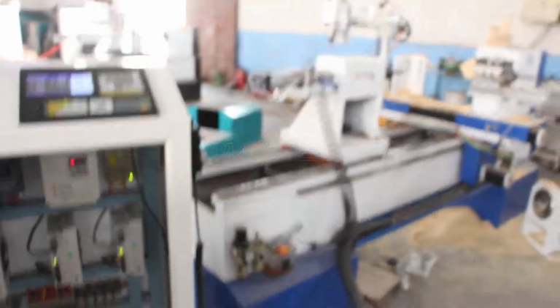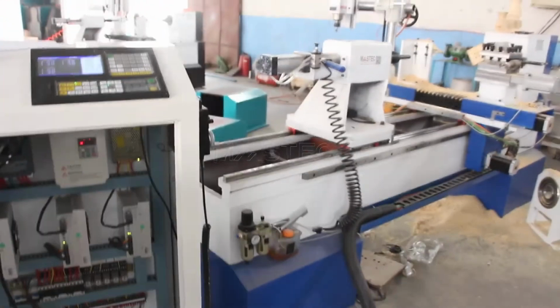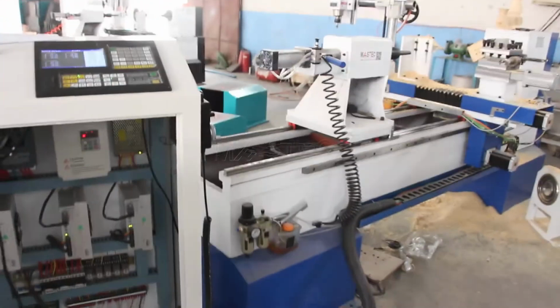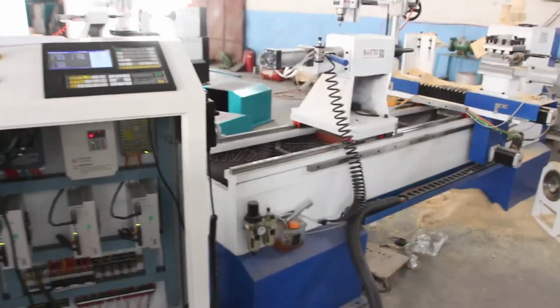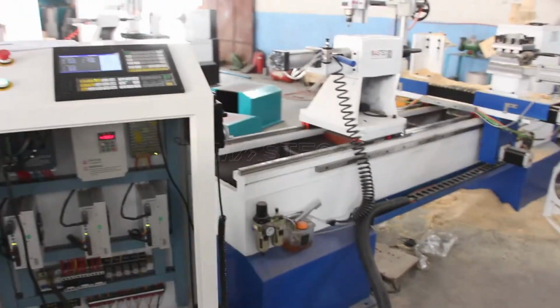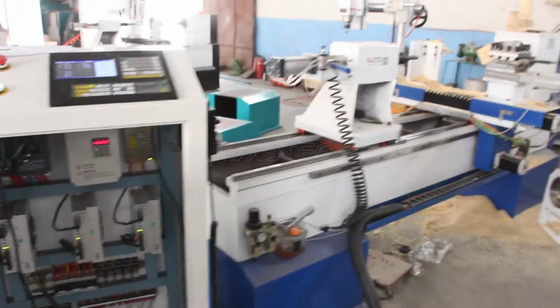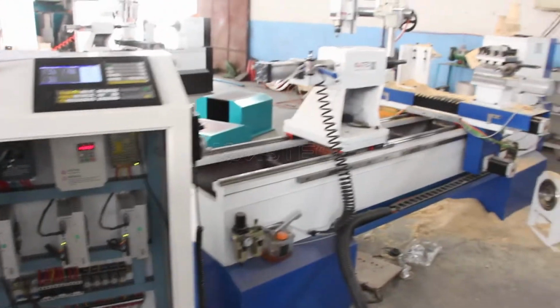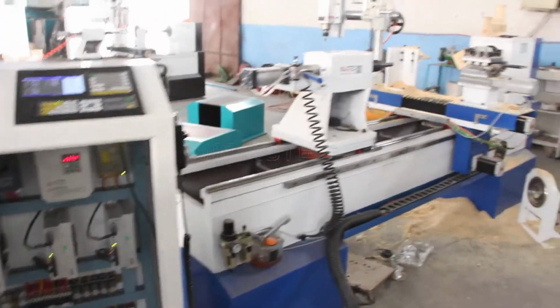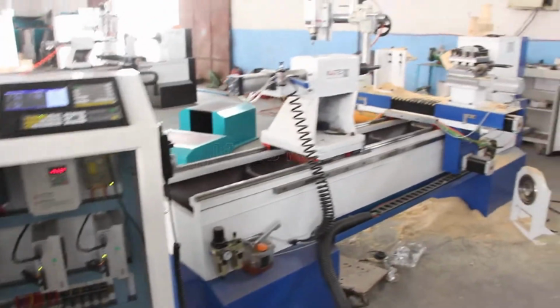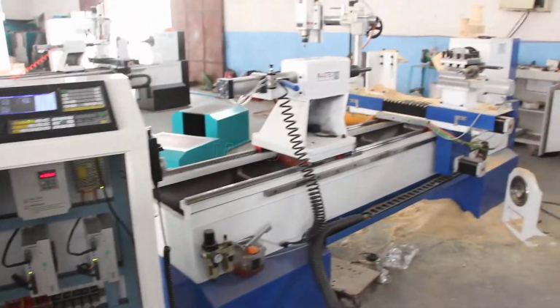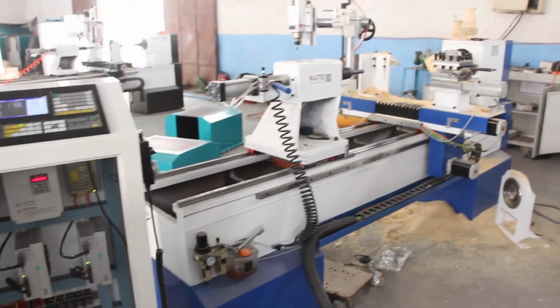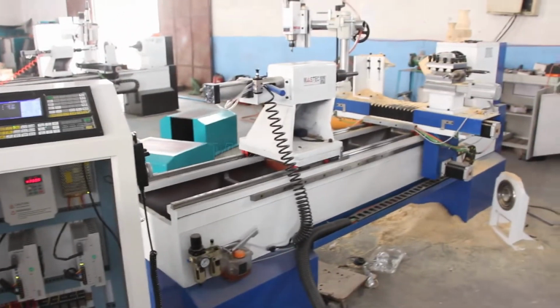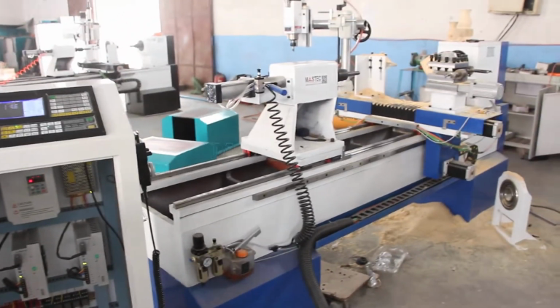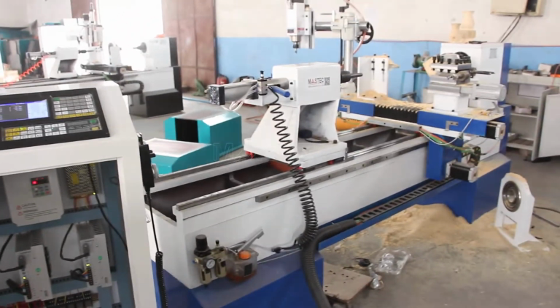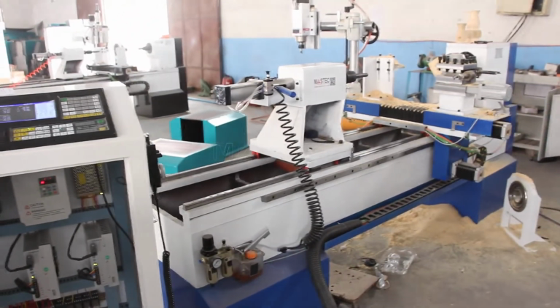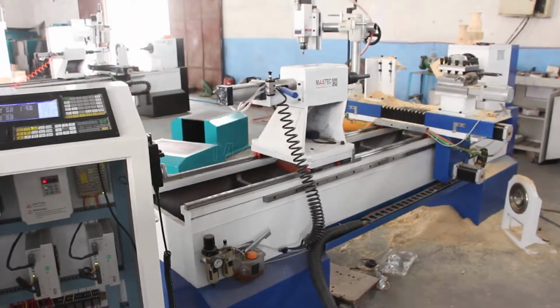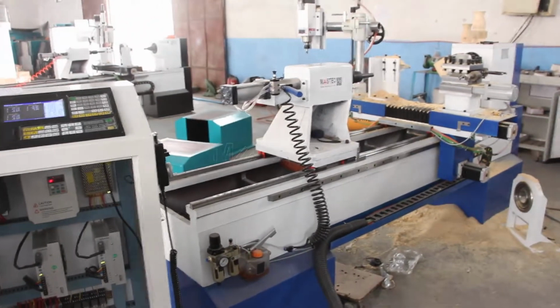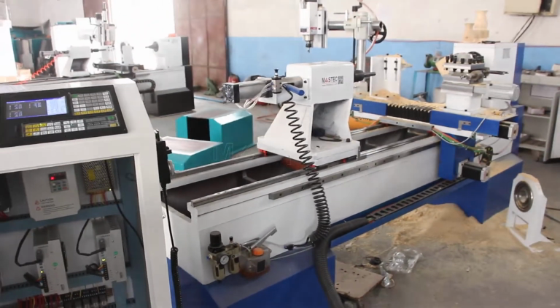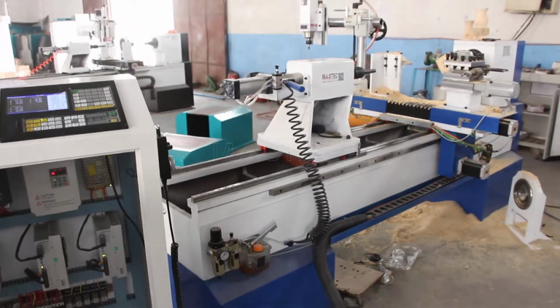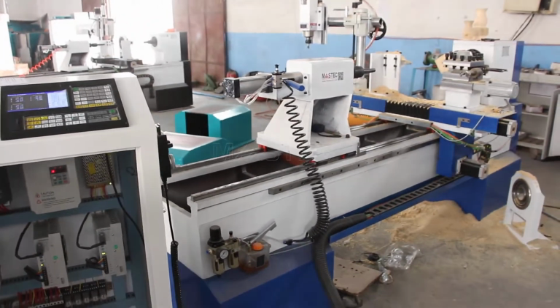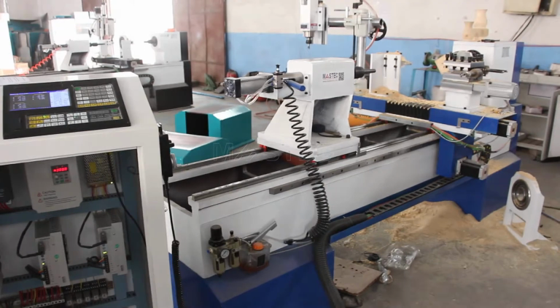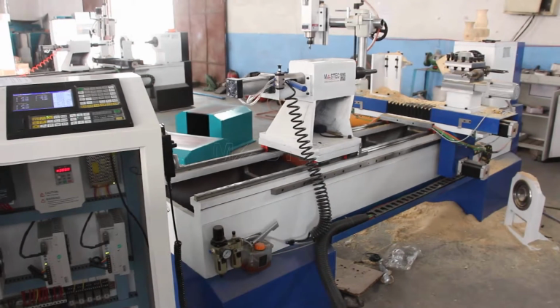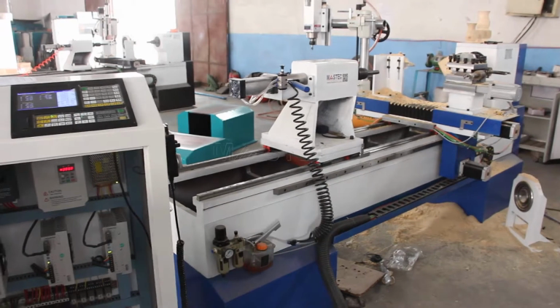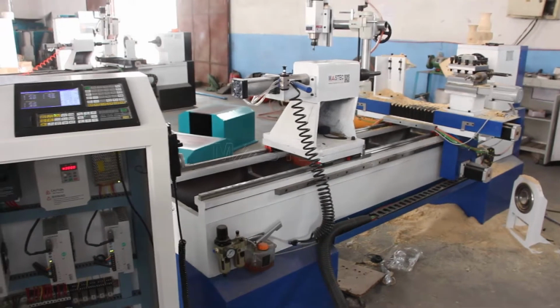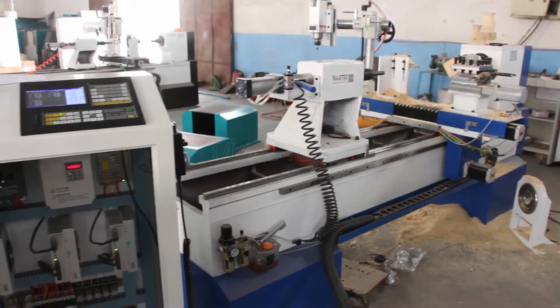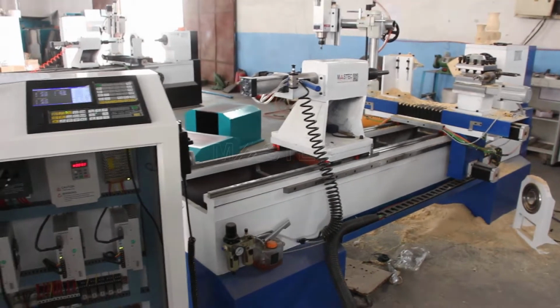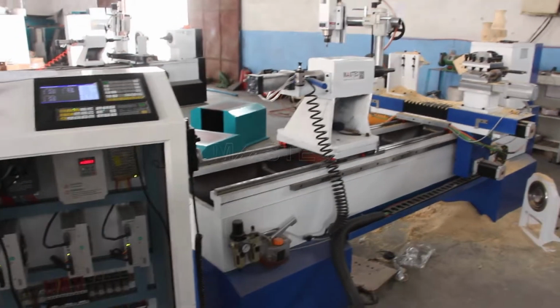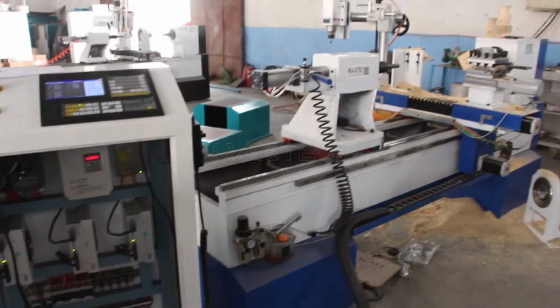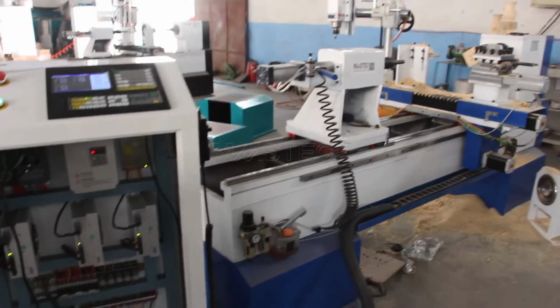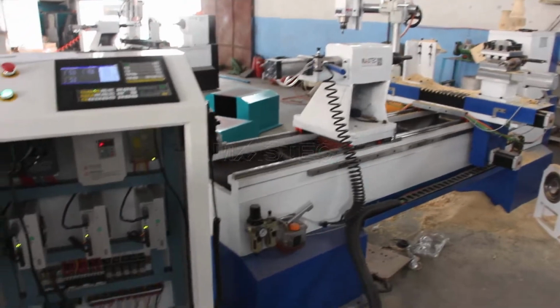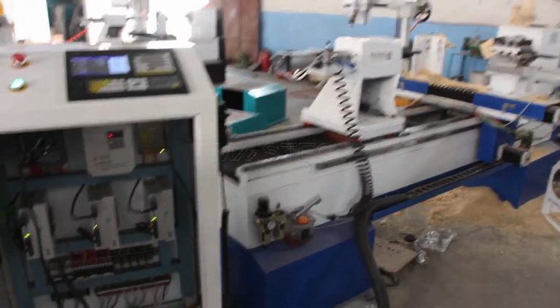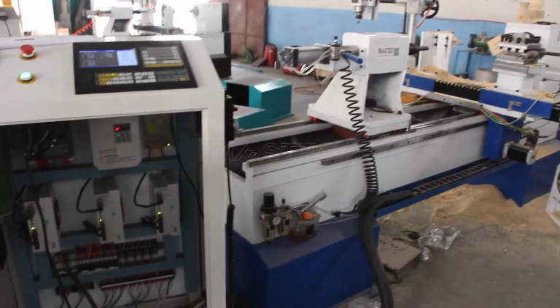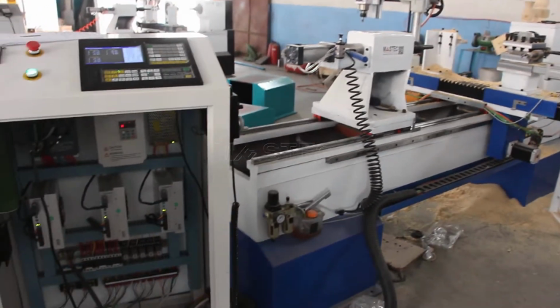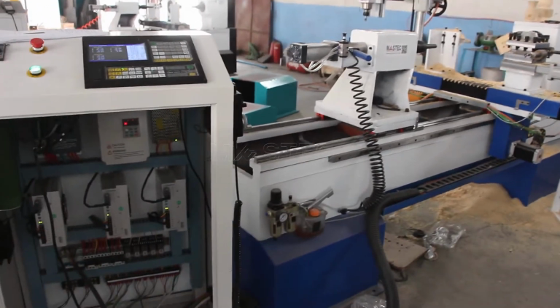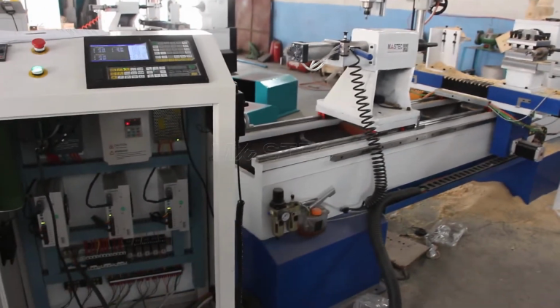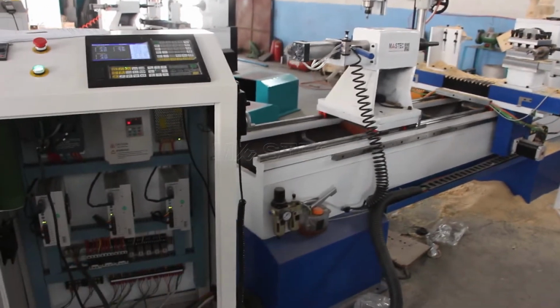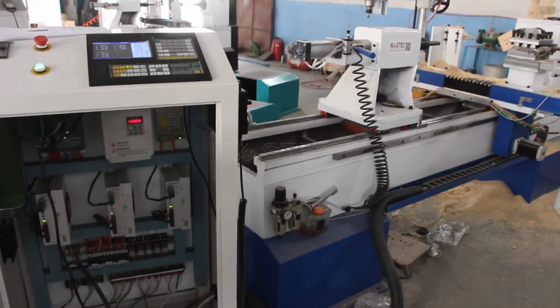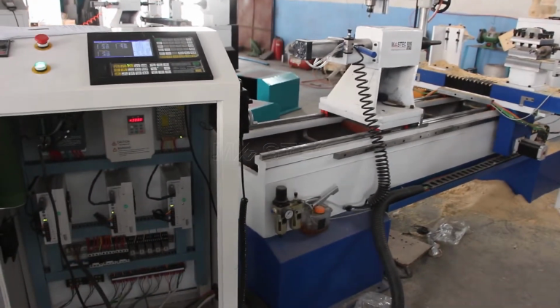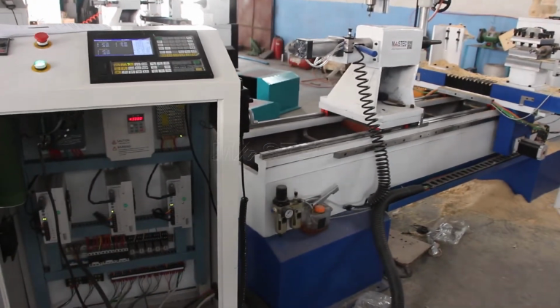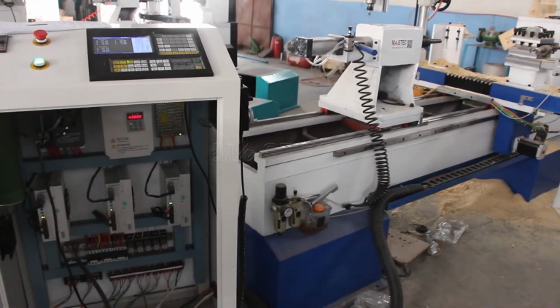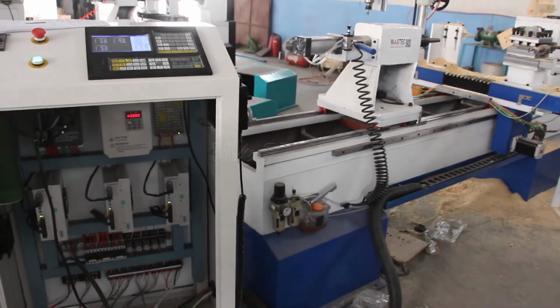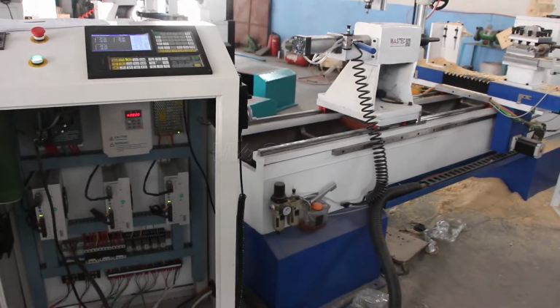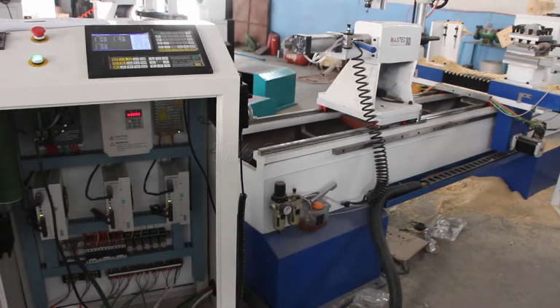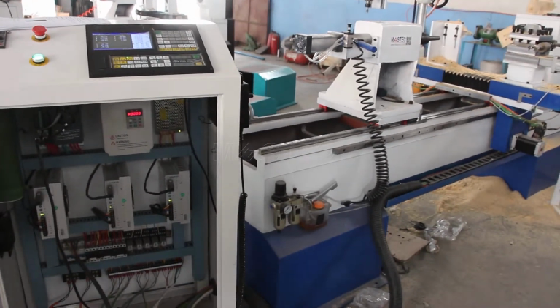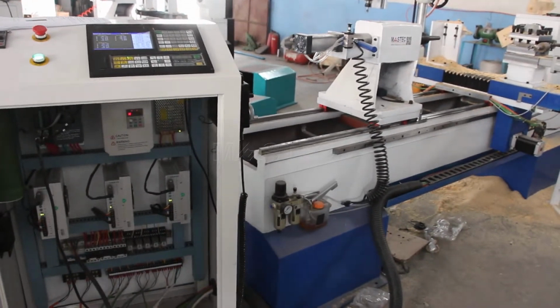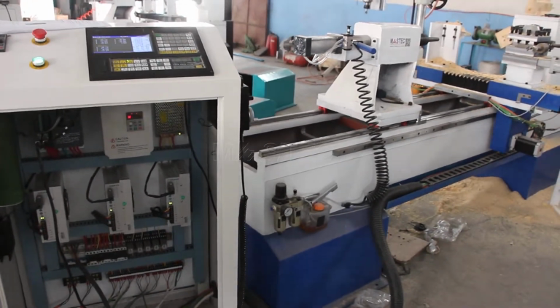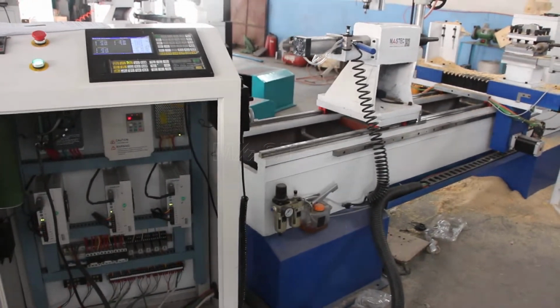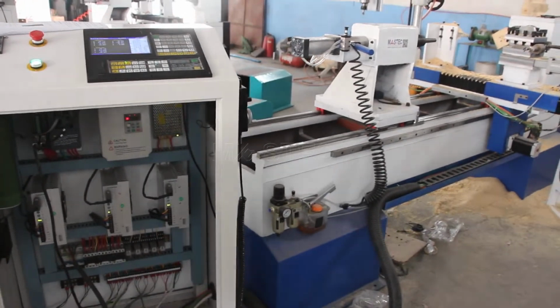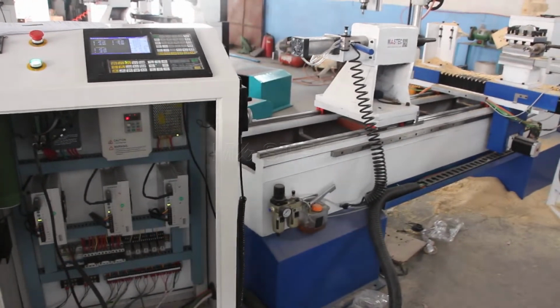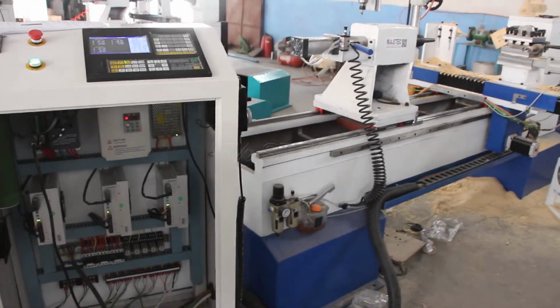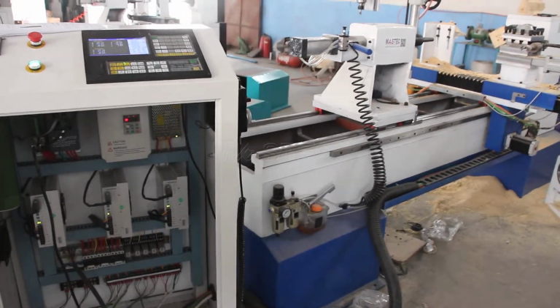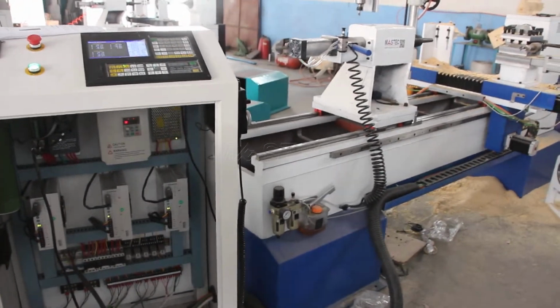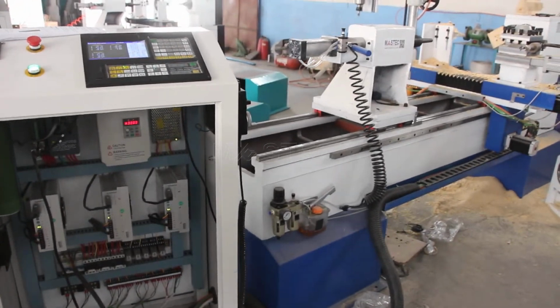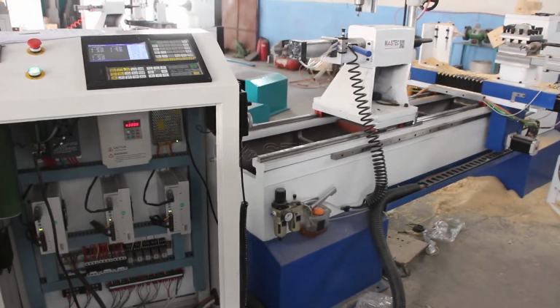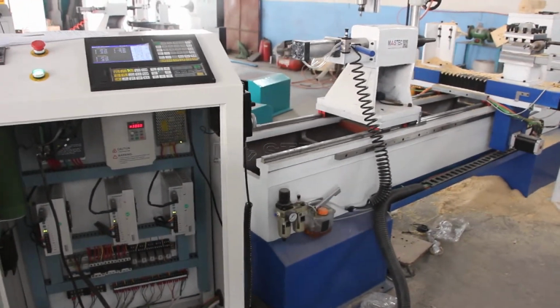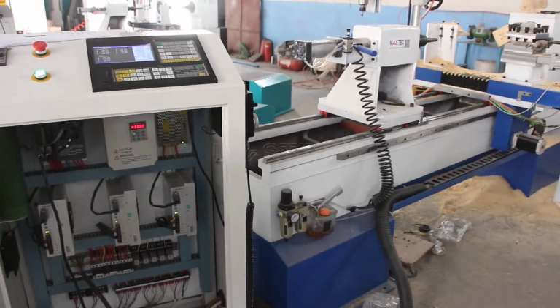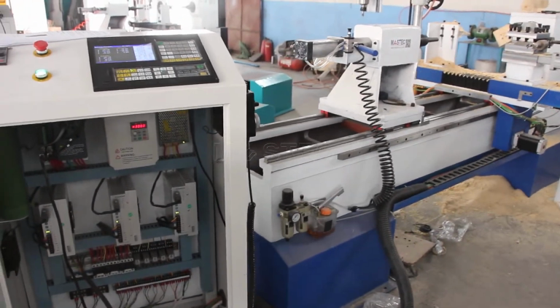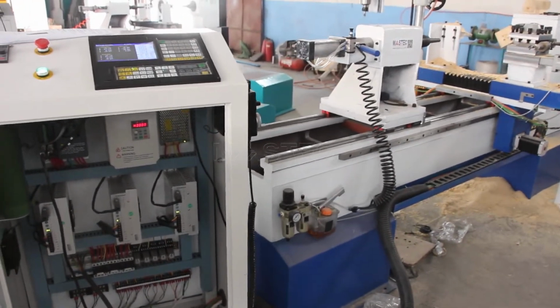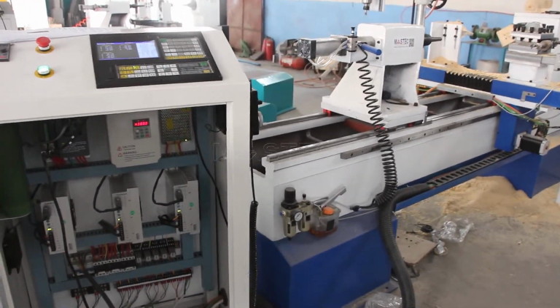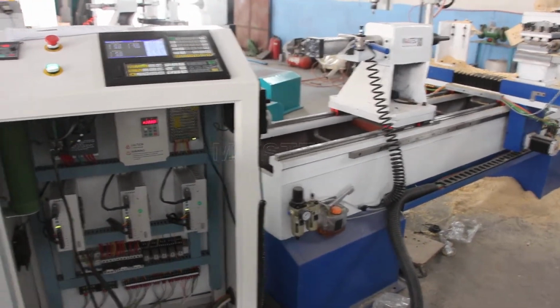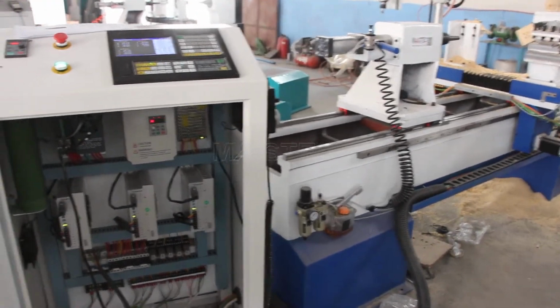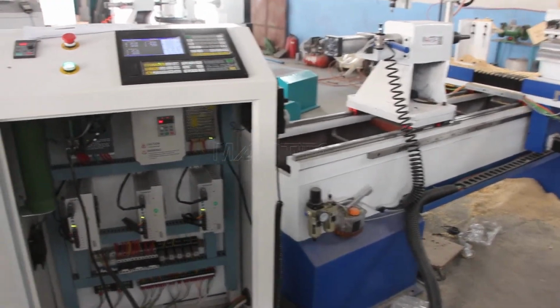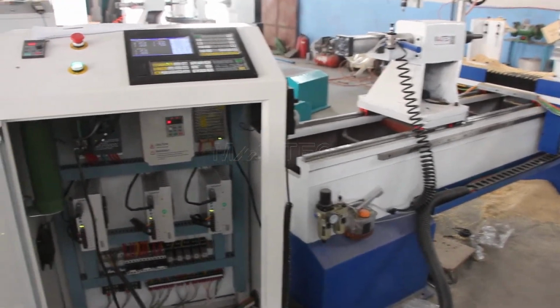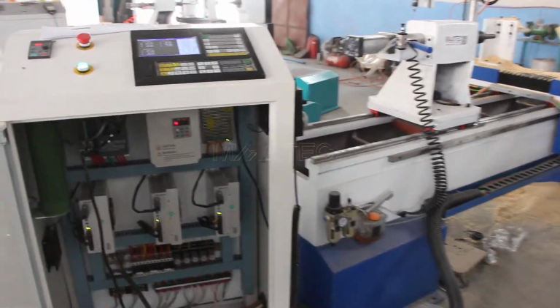This is the power supply connection. Finished.